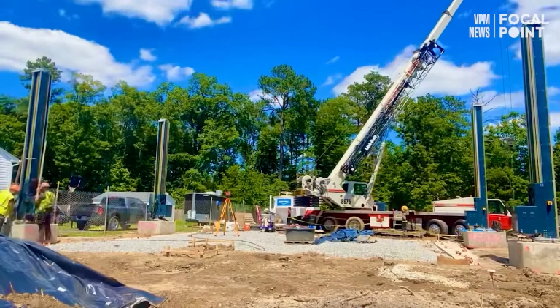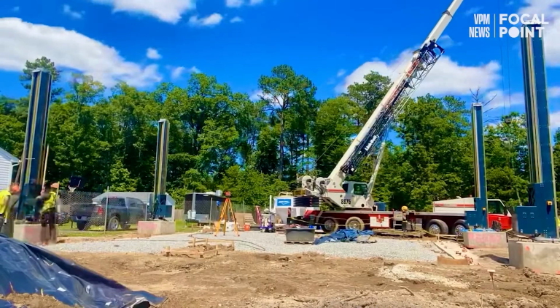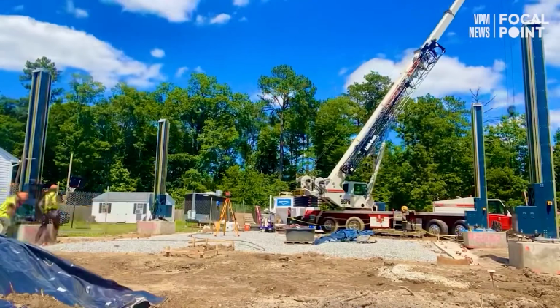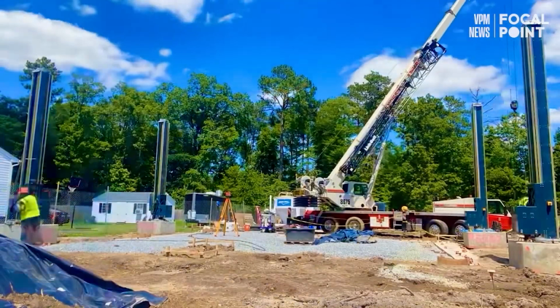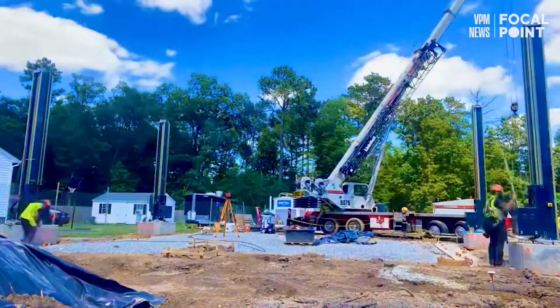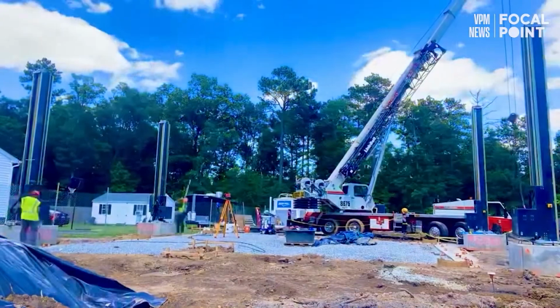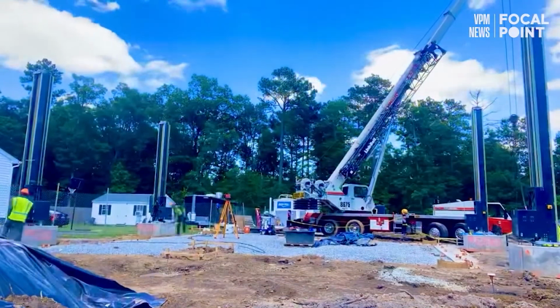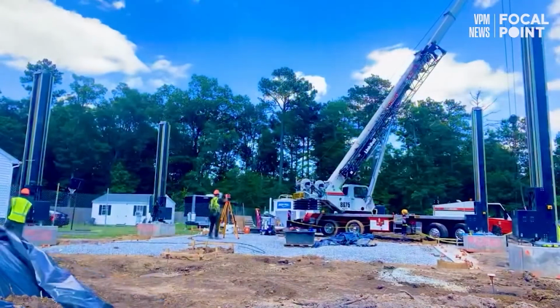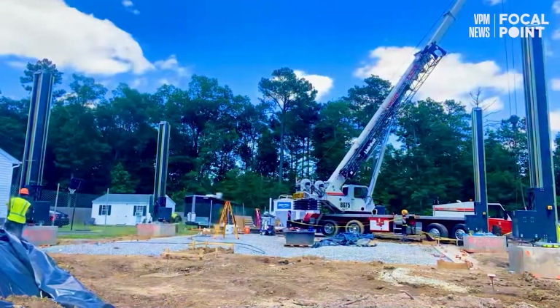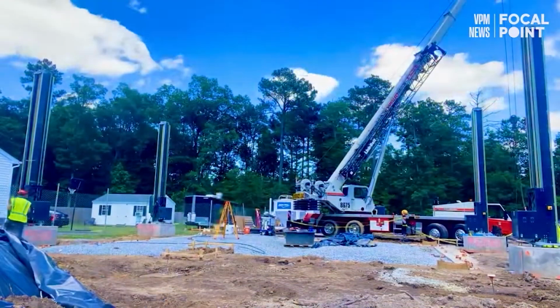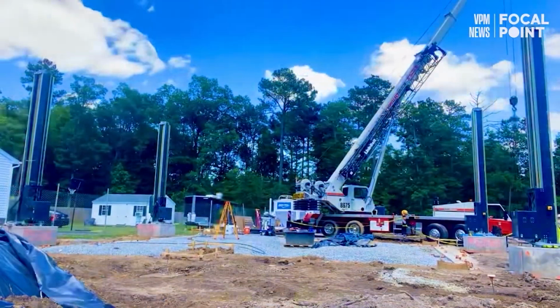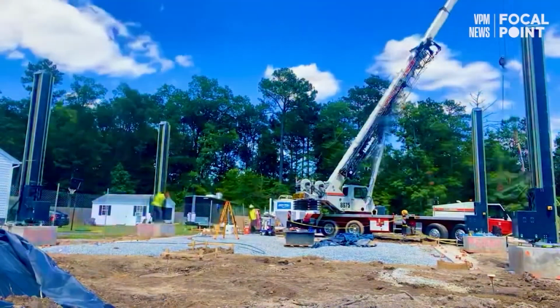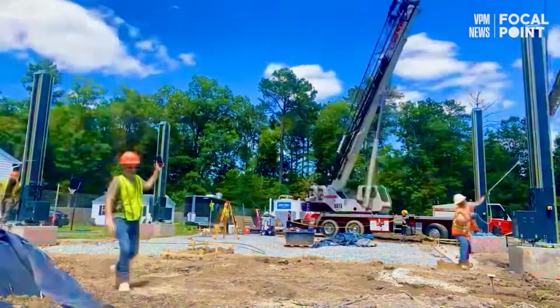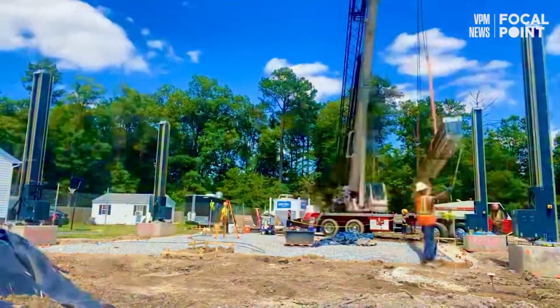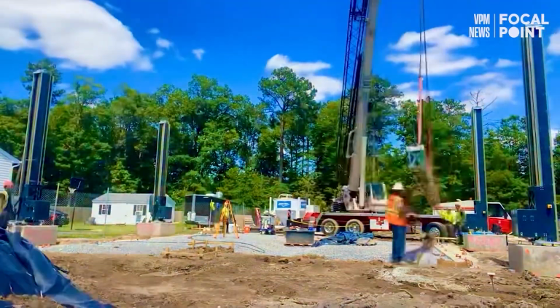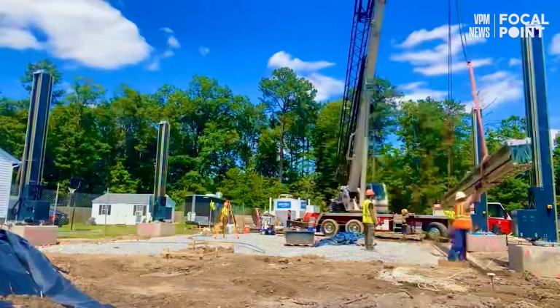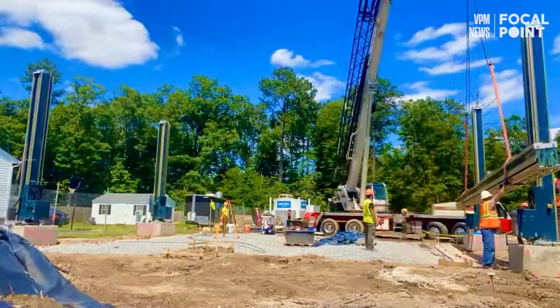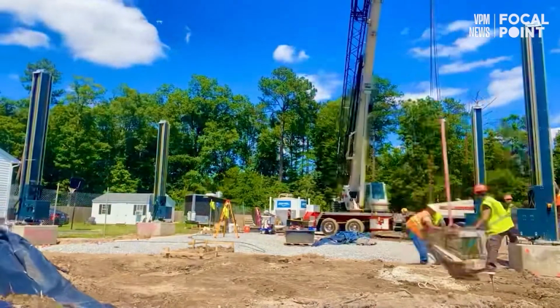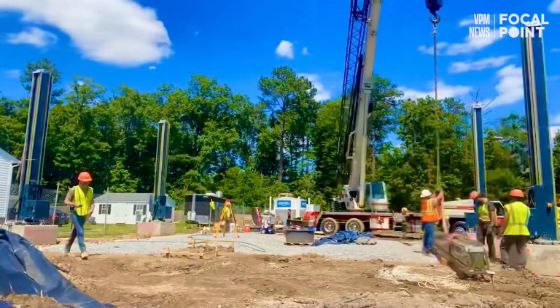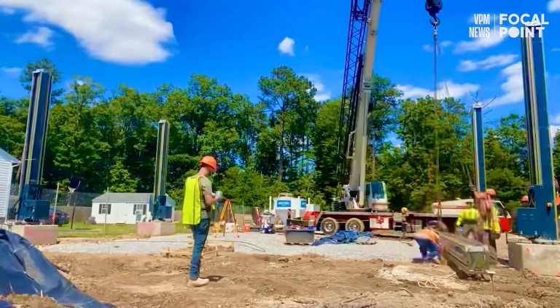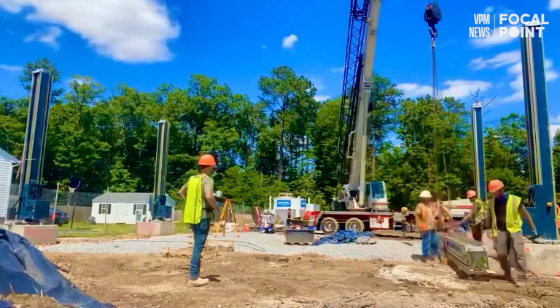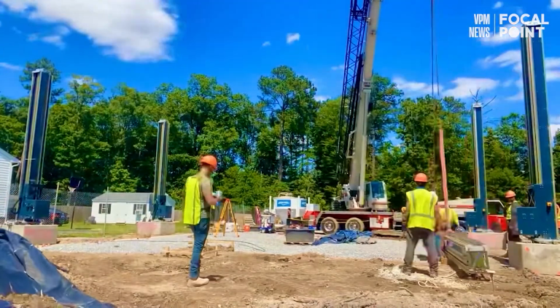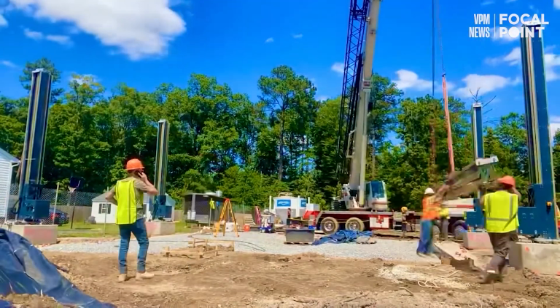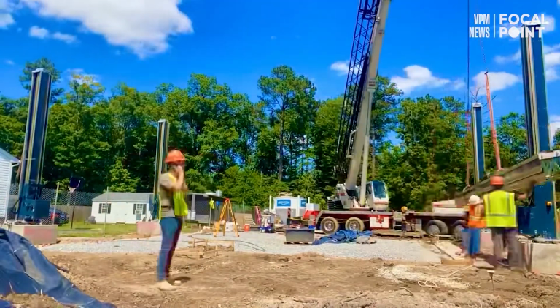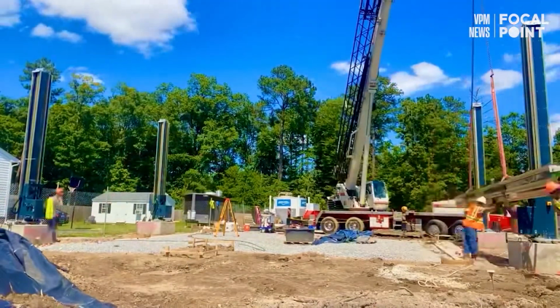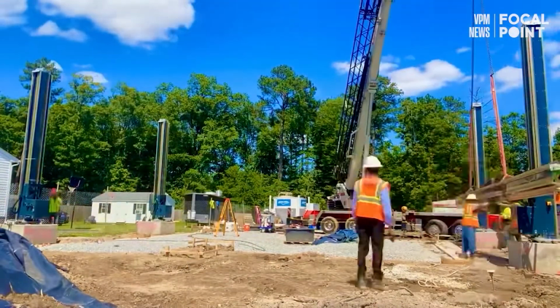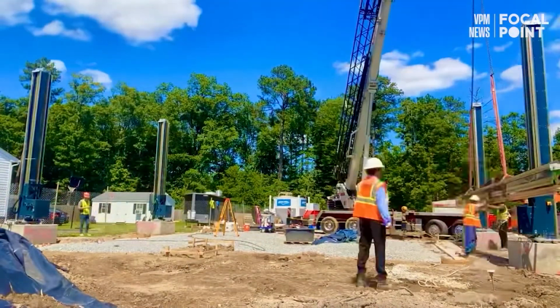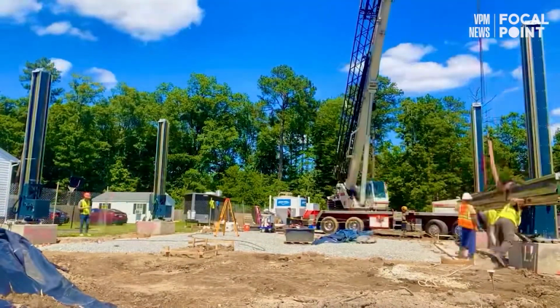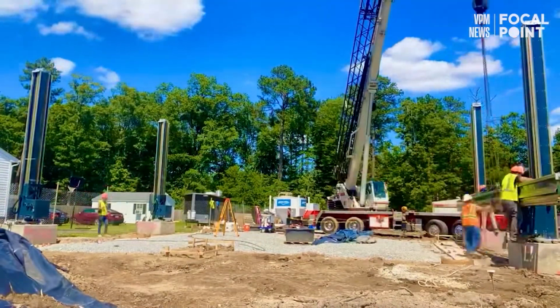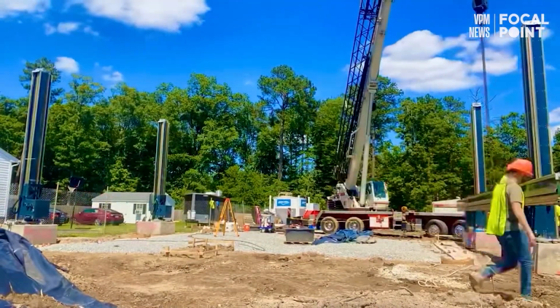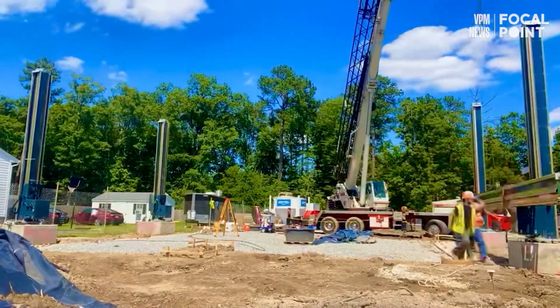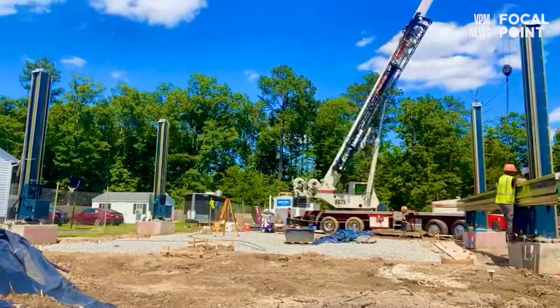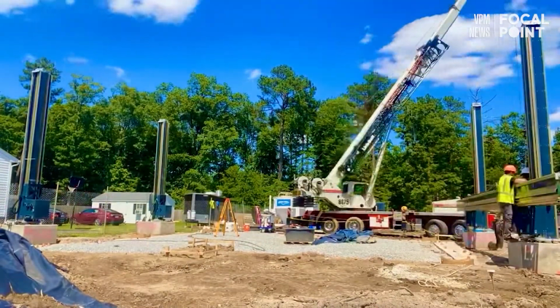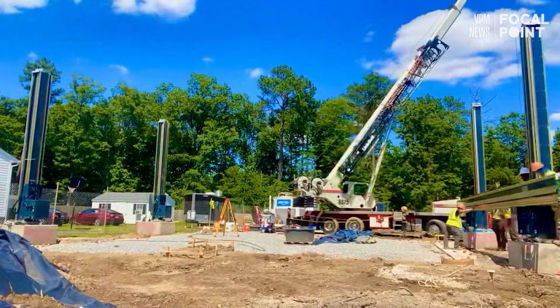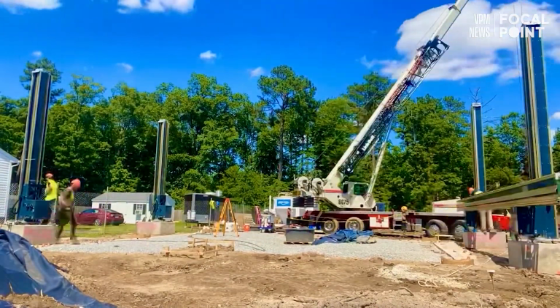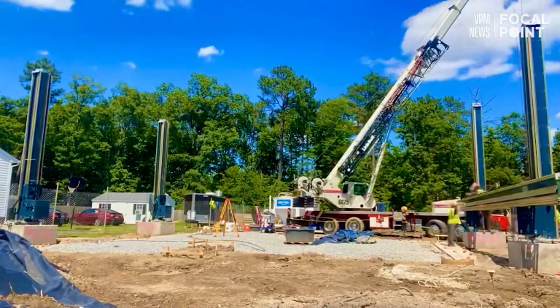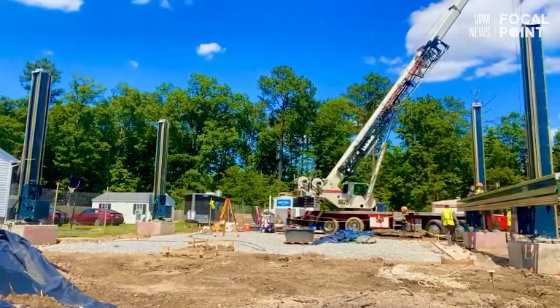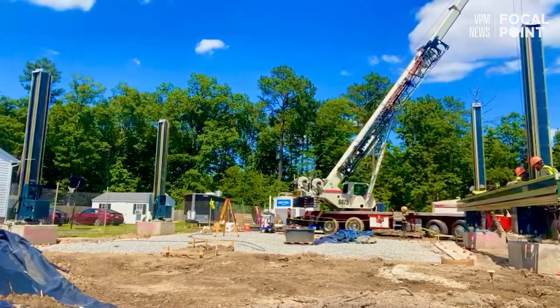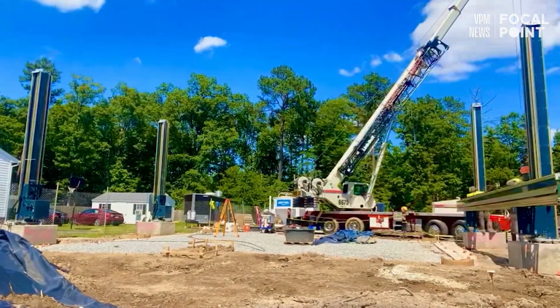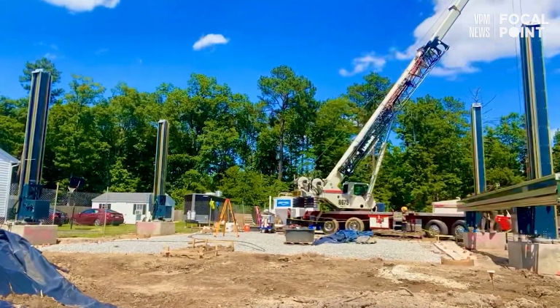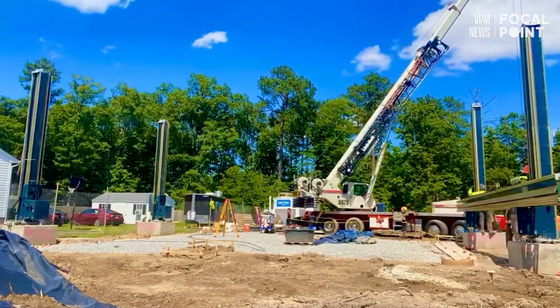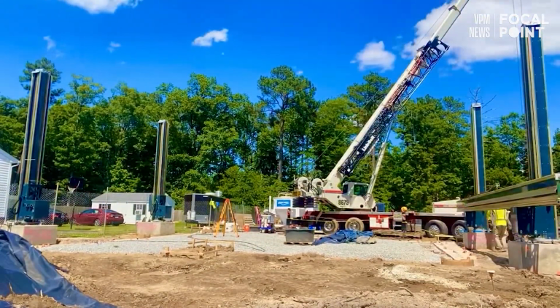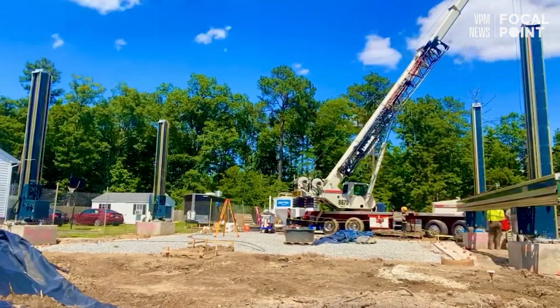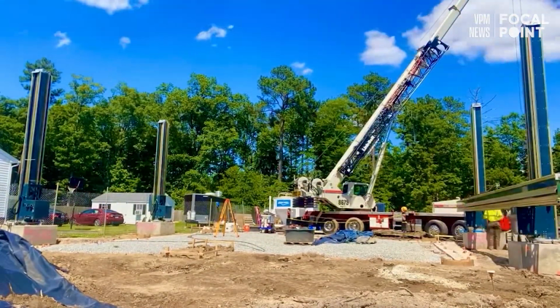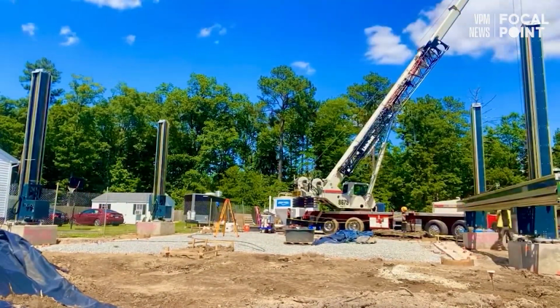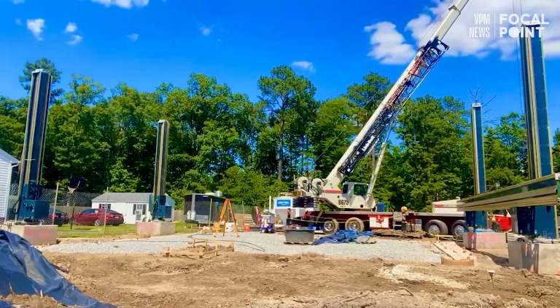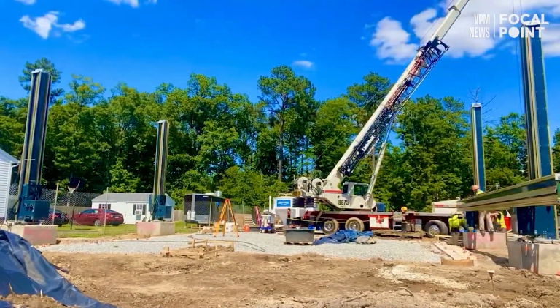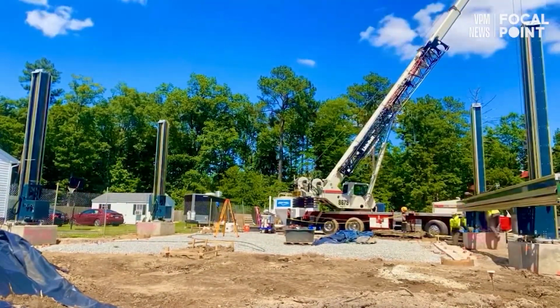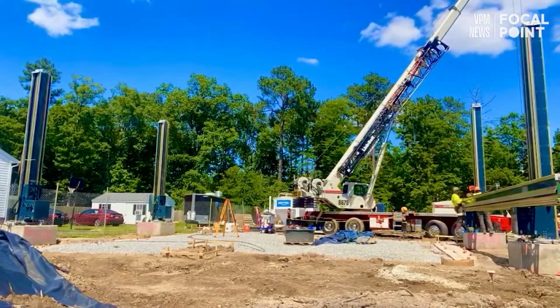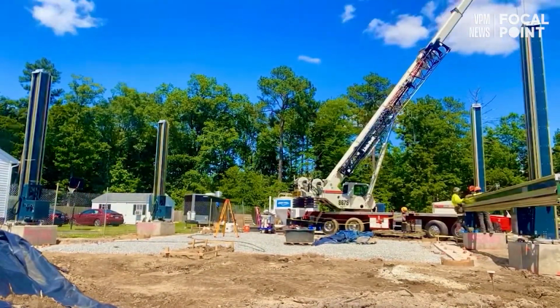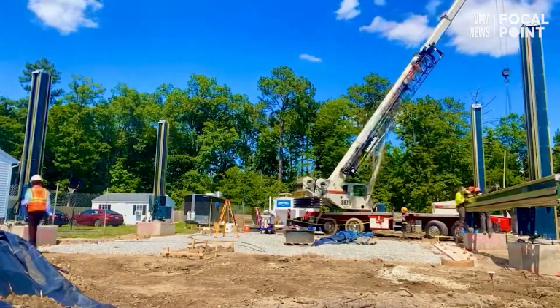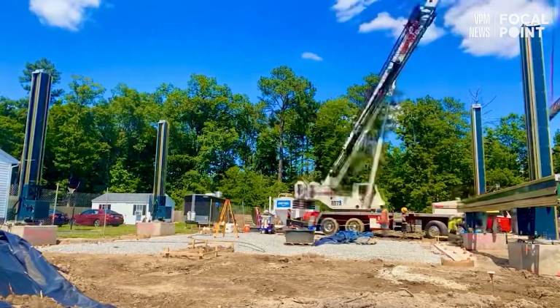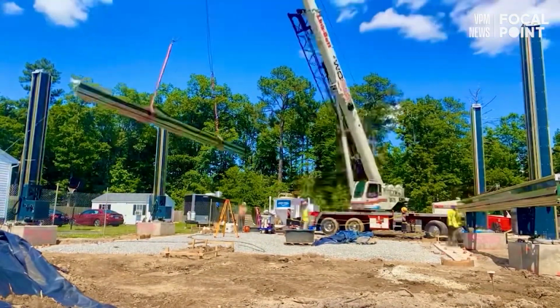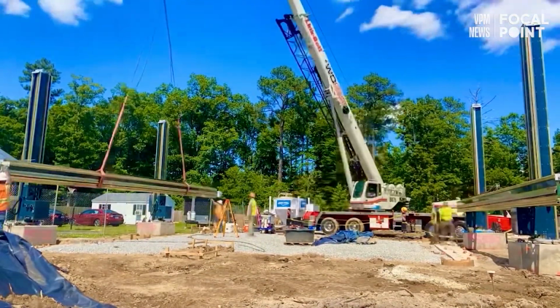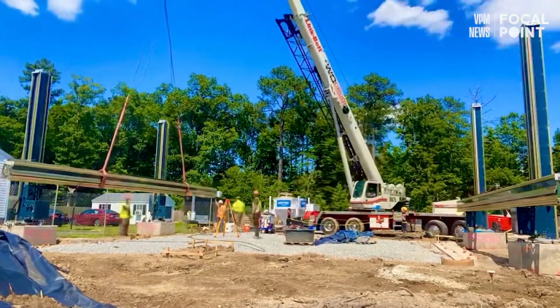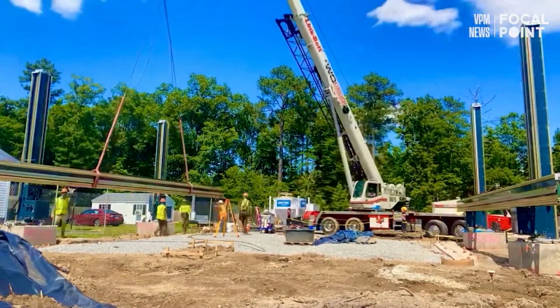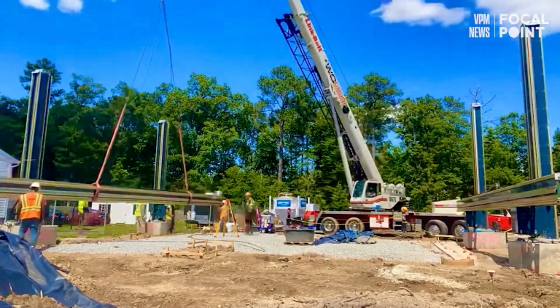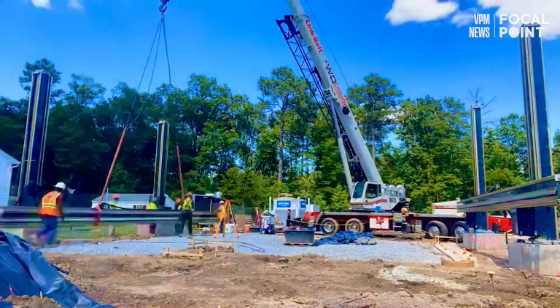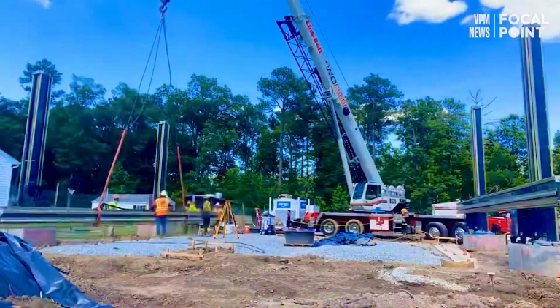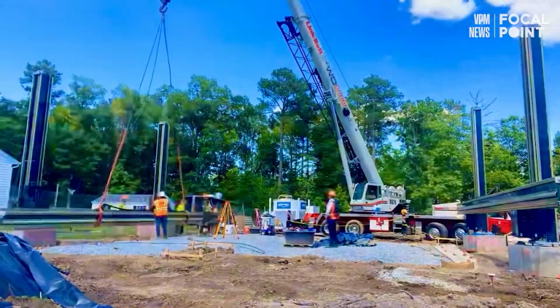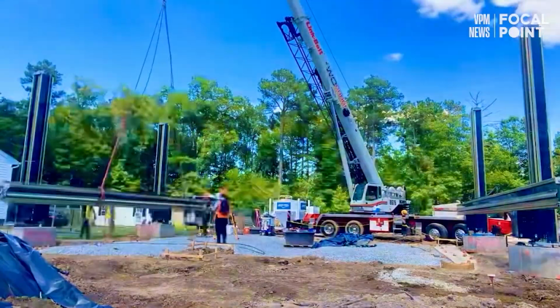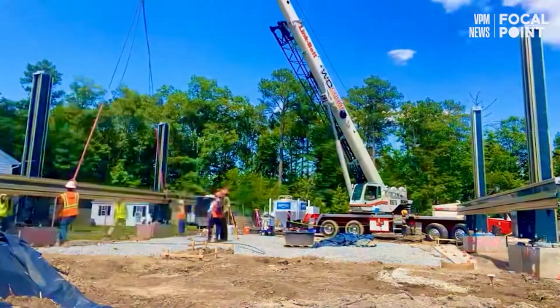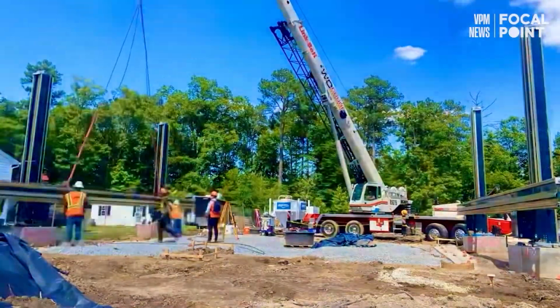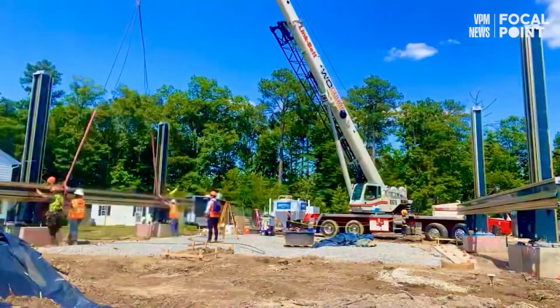These houses that we've built and designed in the state of Virginia so far have very low operating costs. They're all electric.